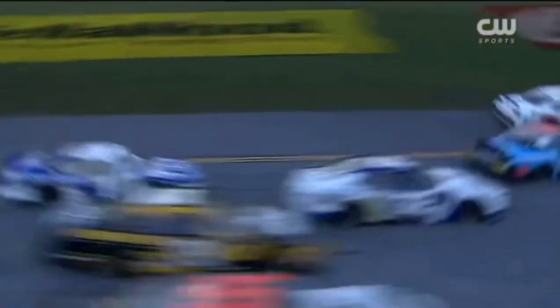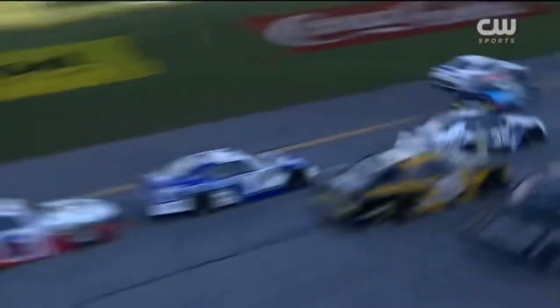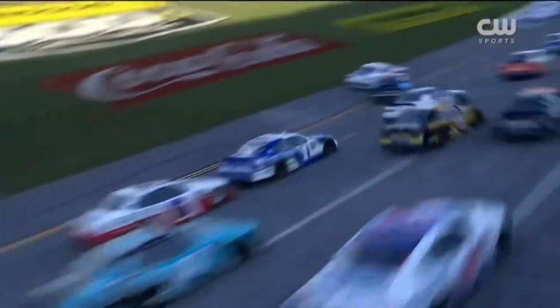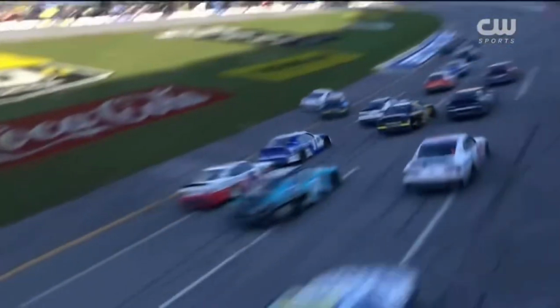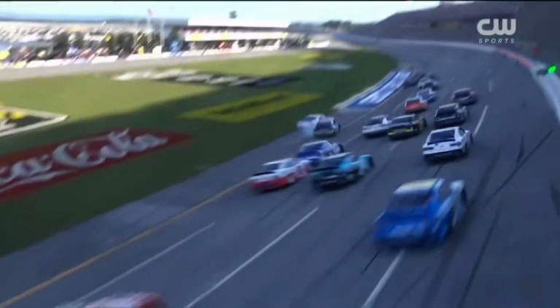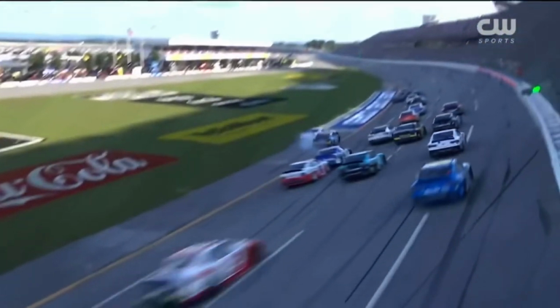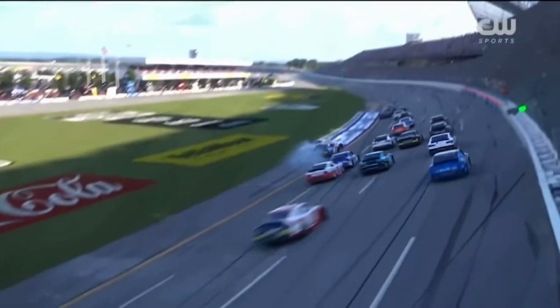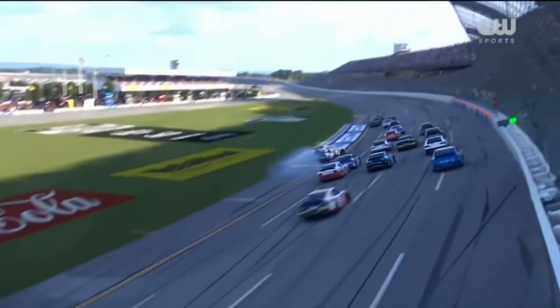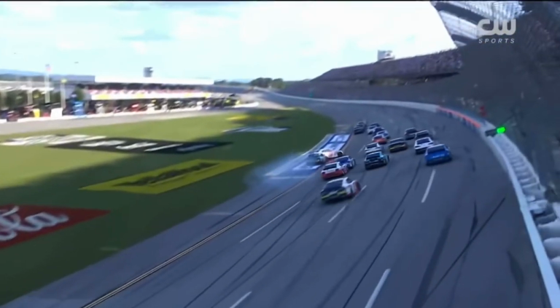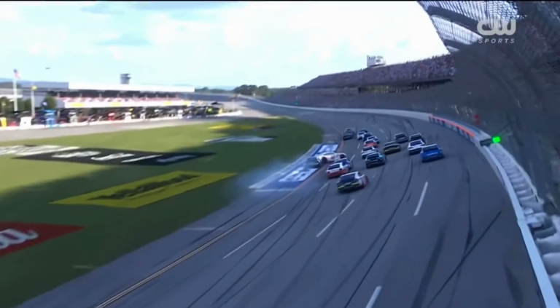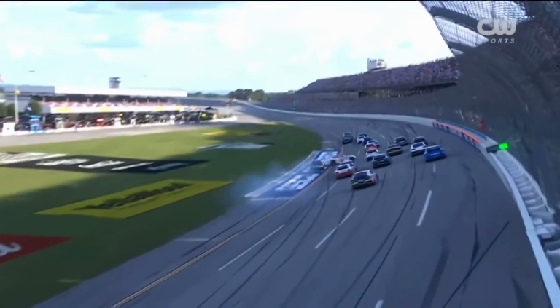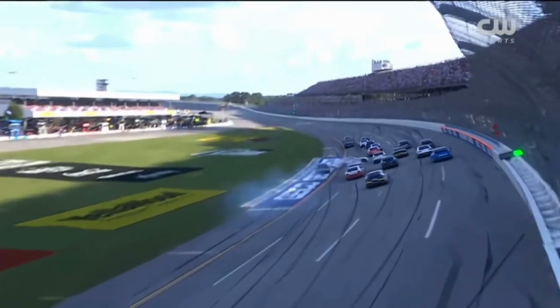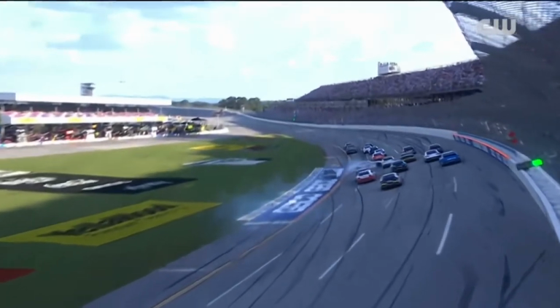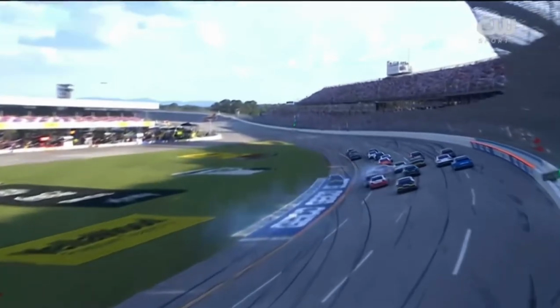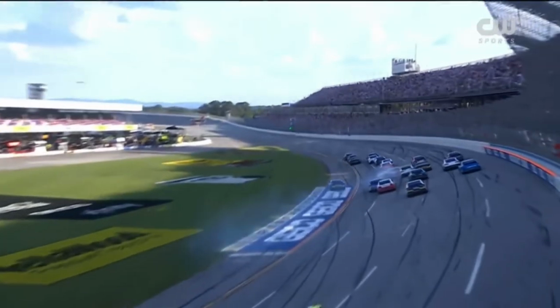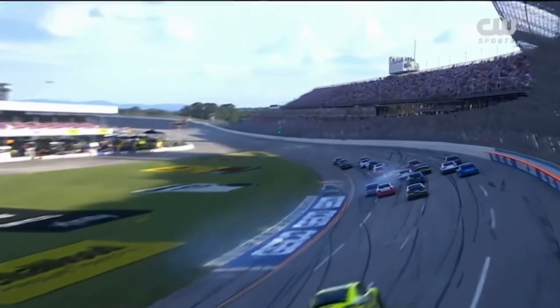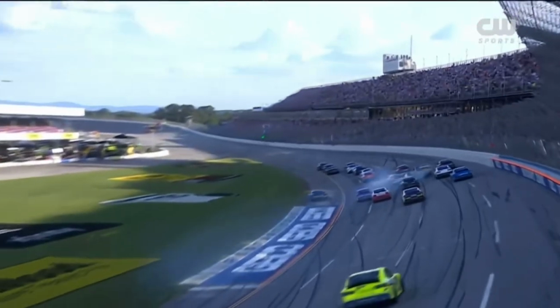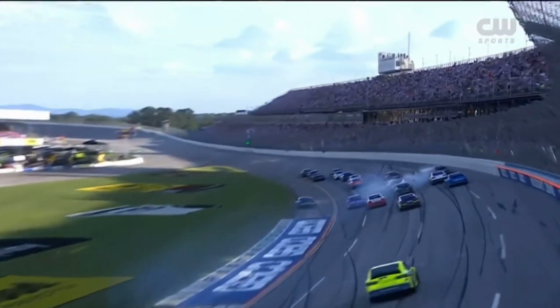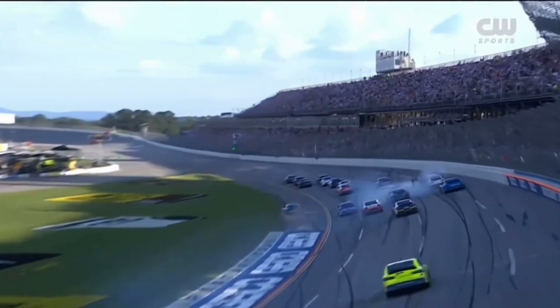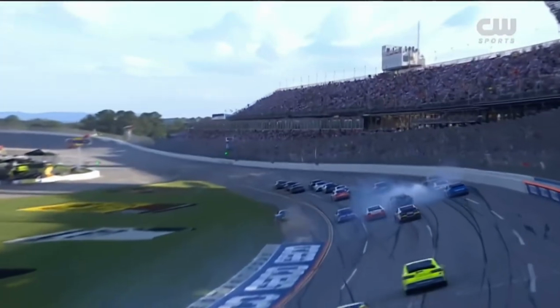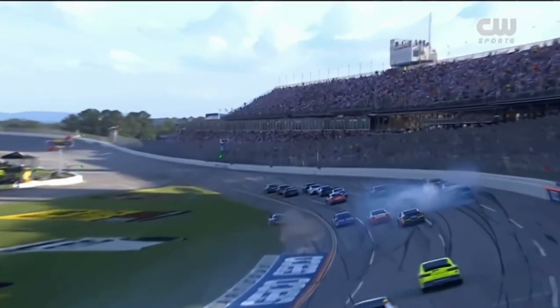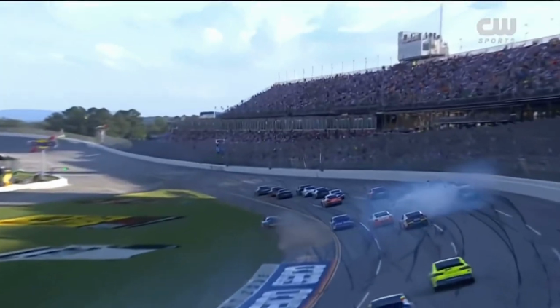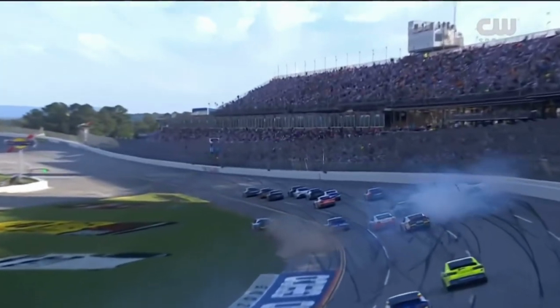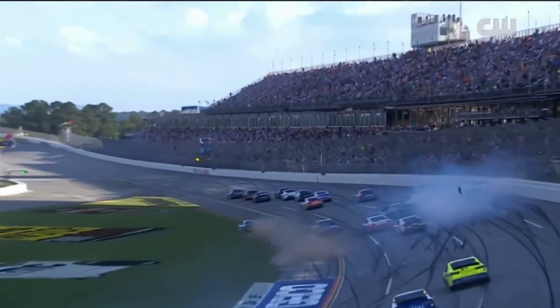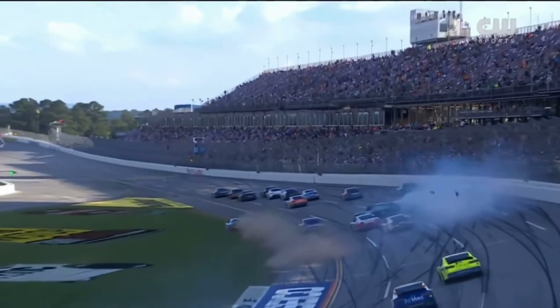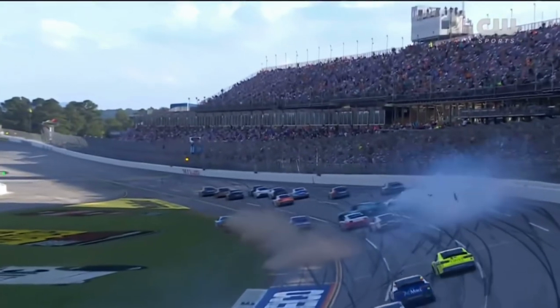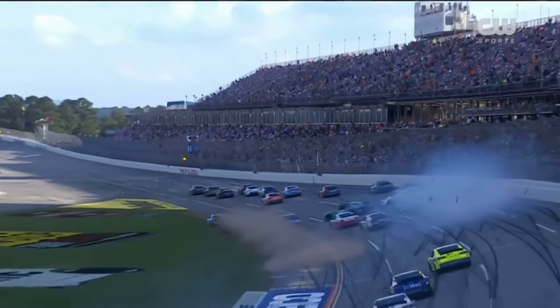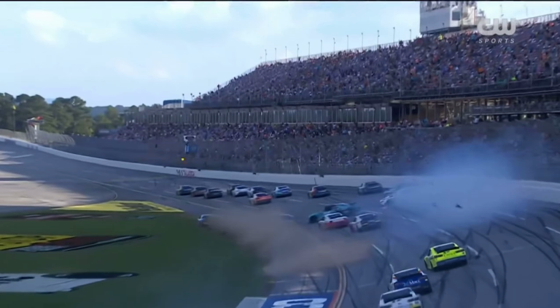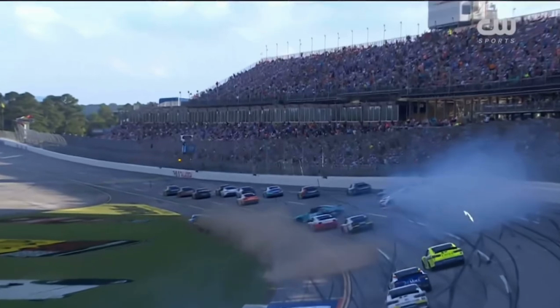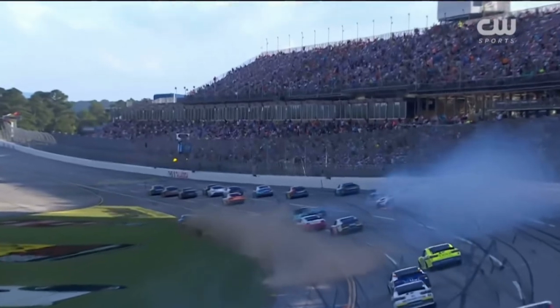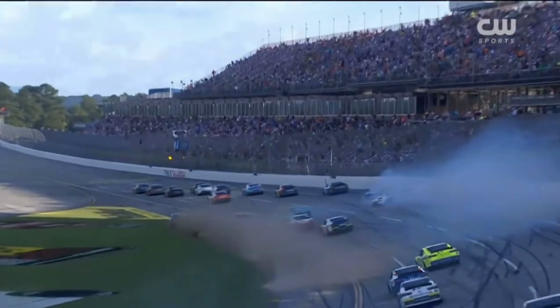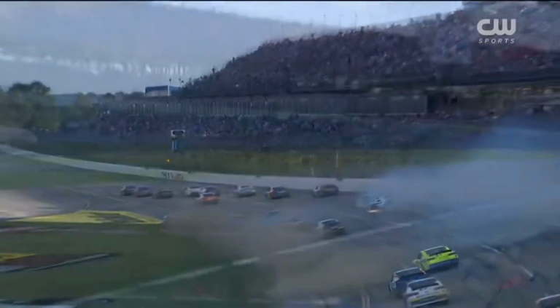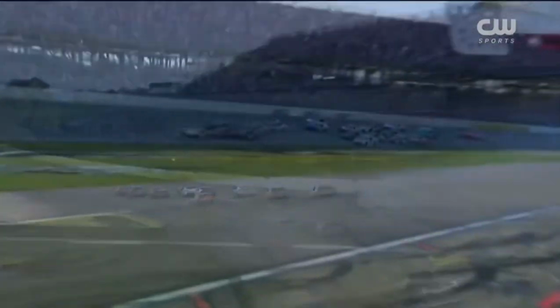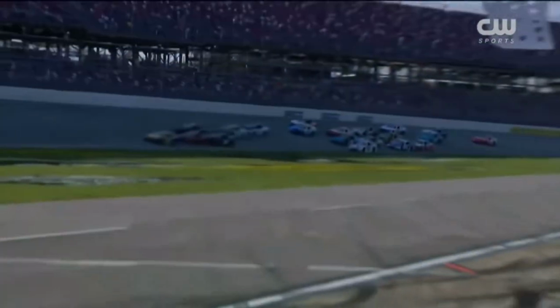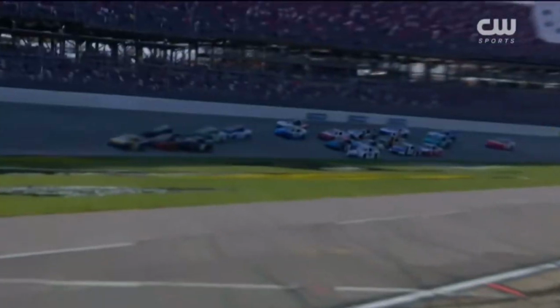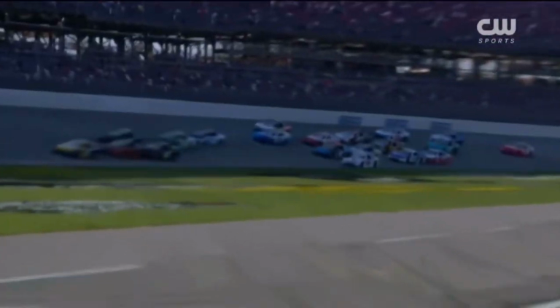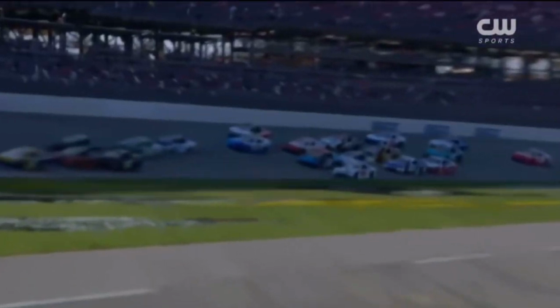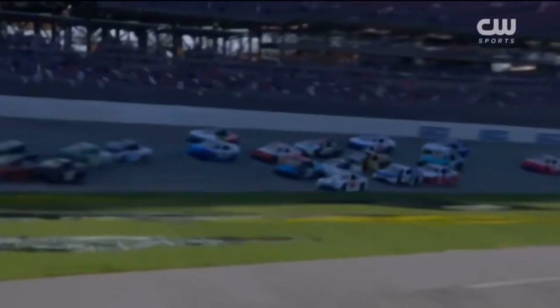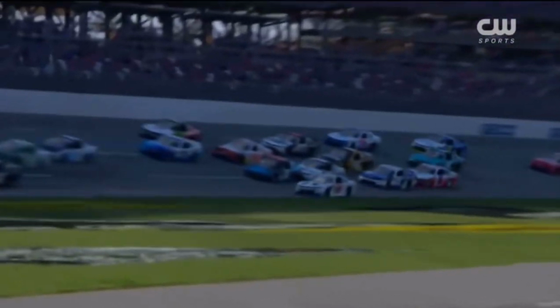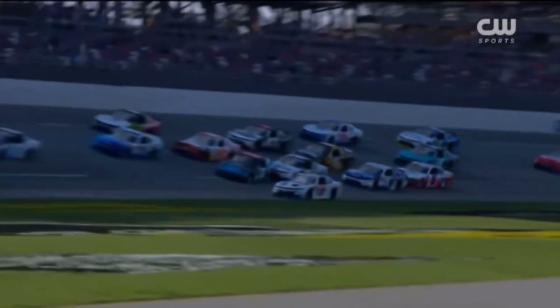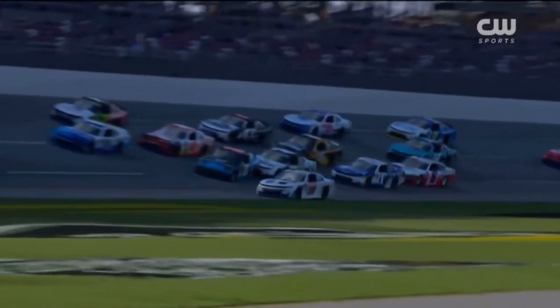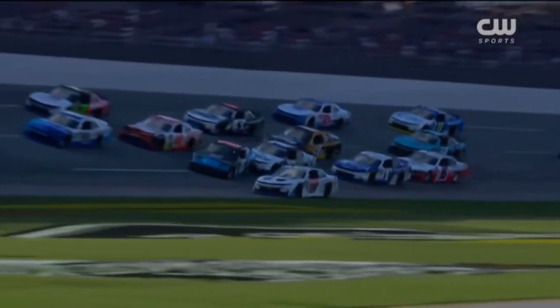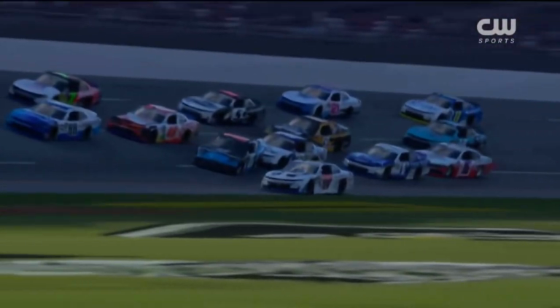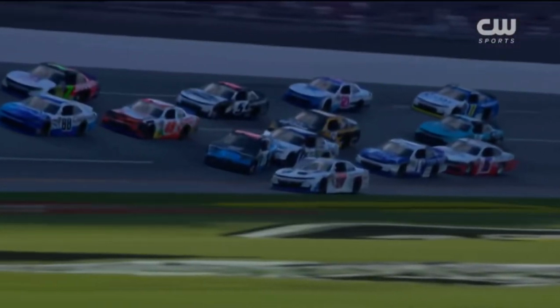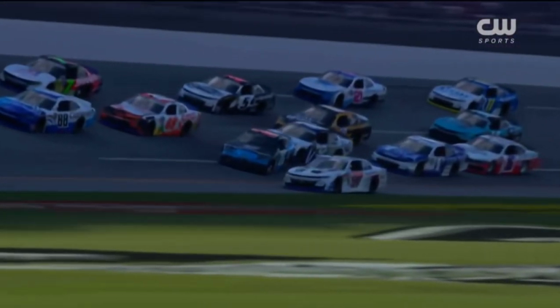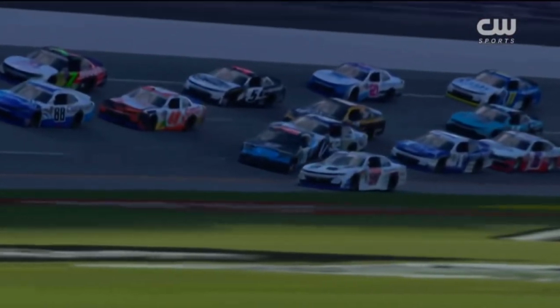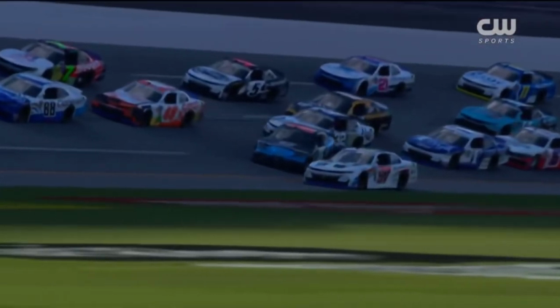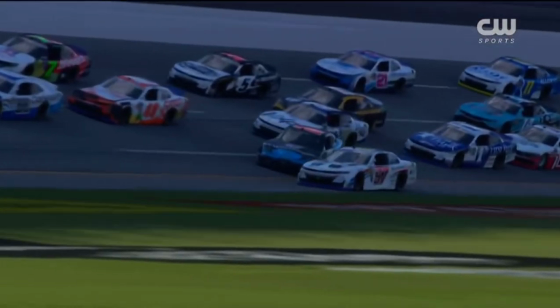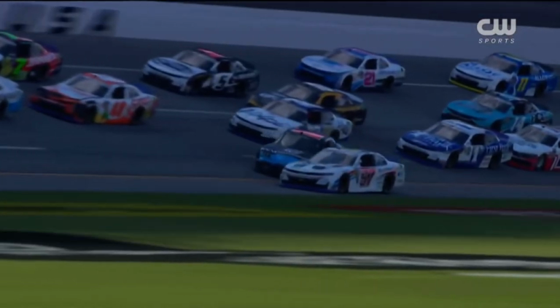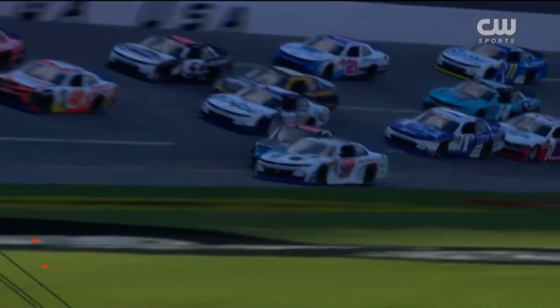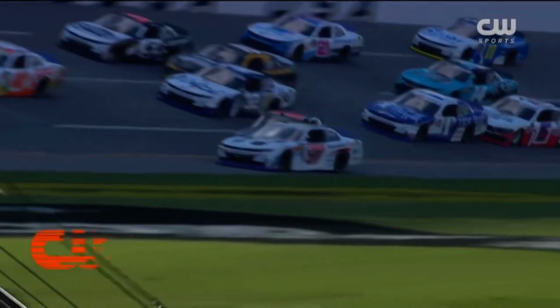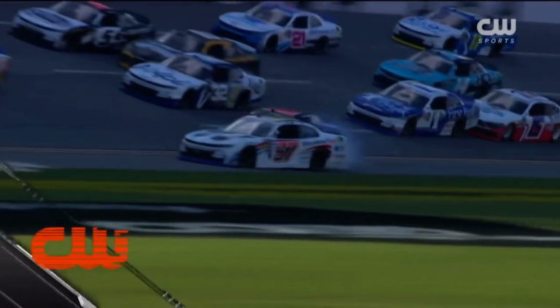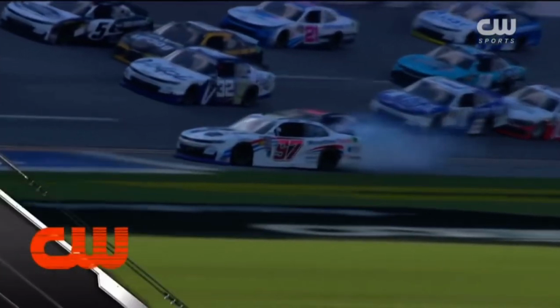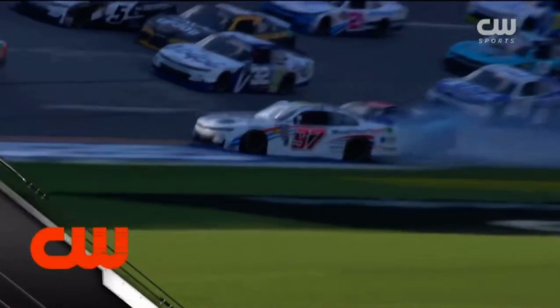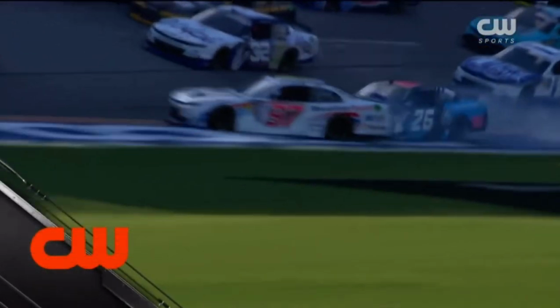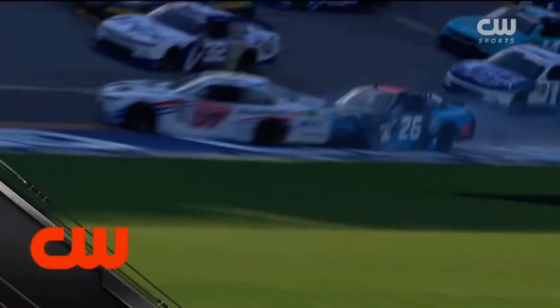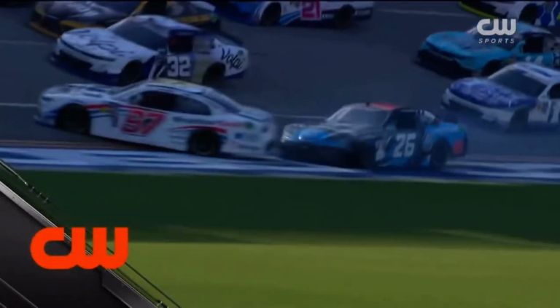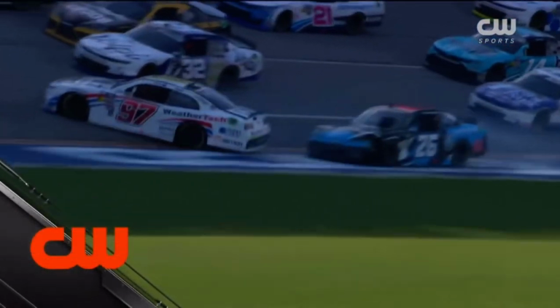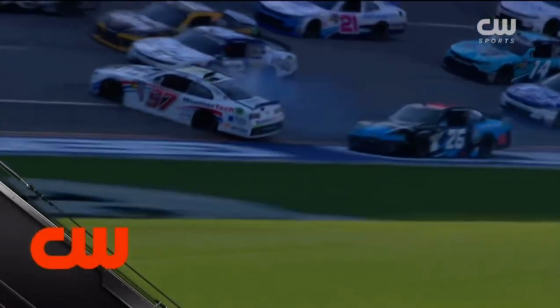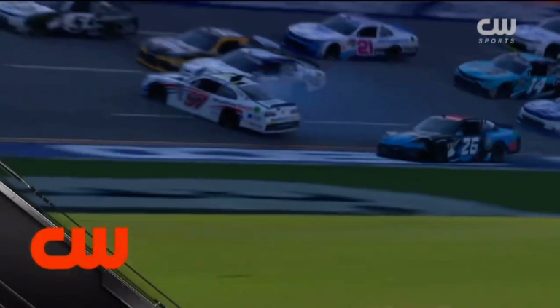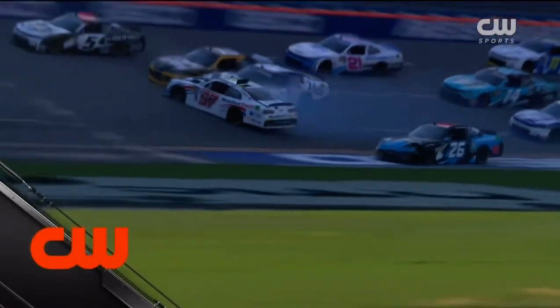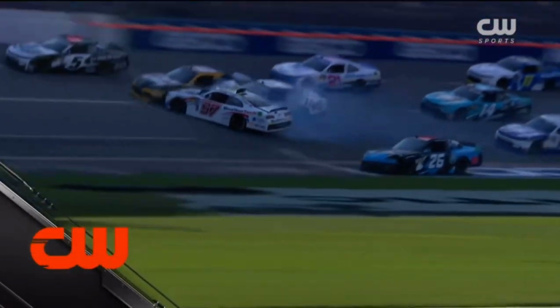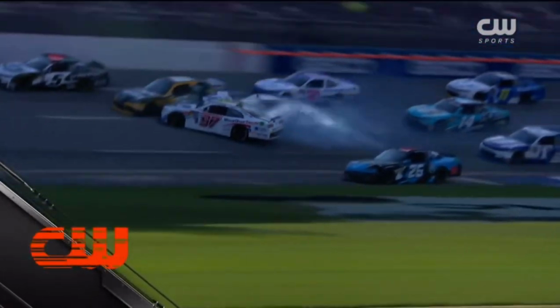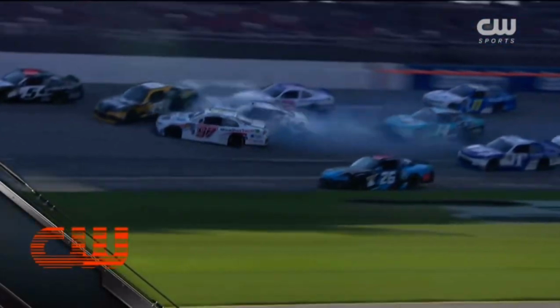So the big one happens here at Talladega, right in the tri-oval, middle of the pack. We'll have to start with the team.